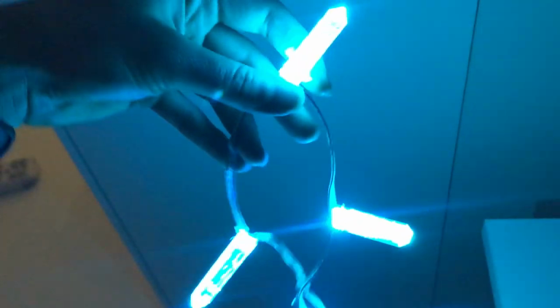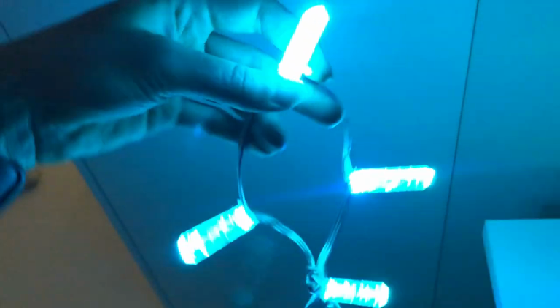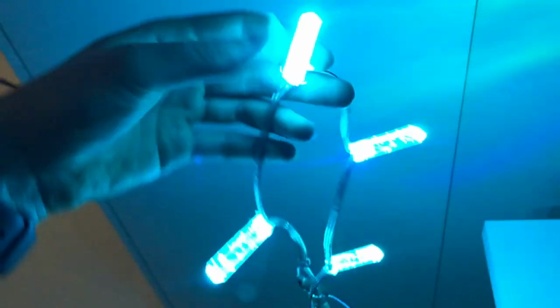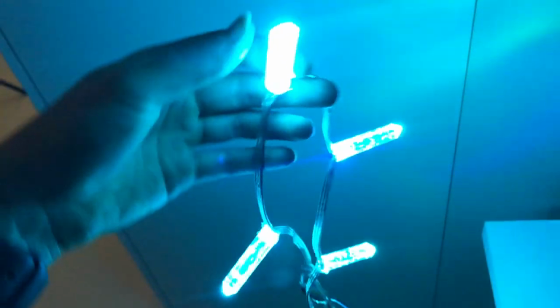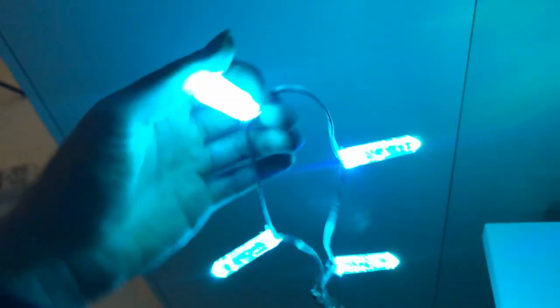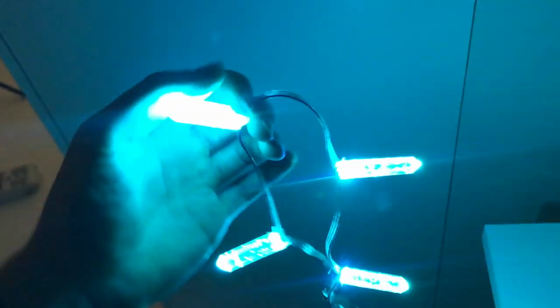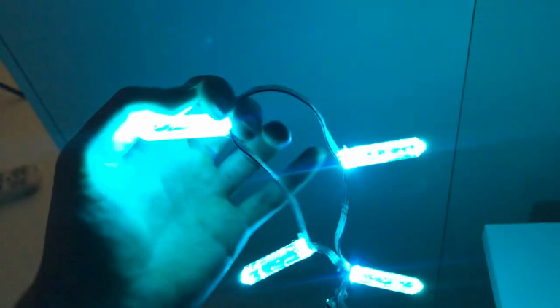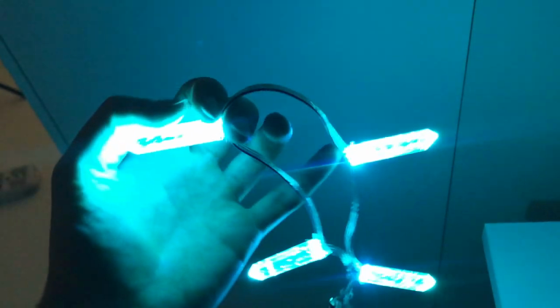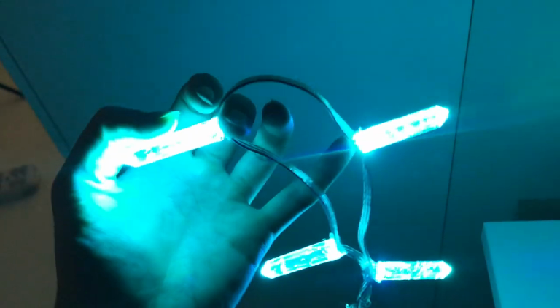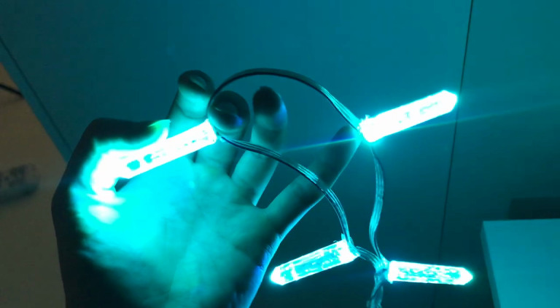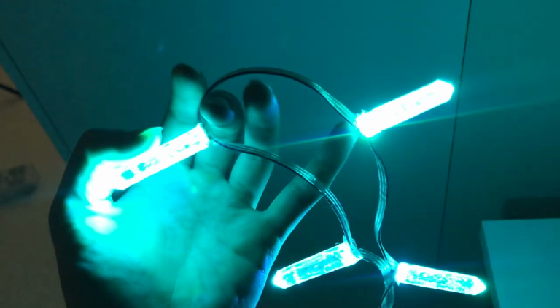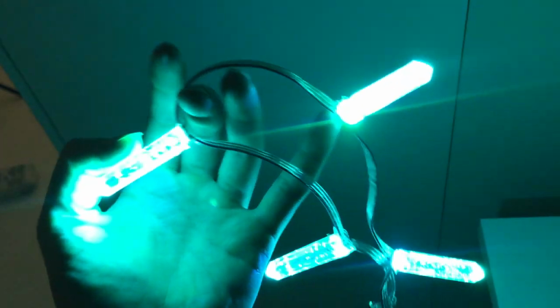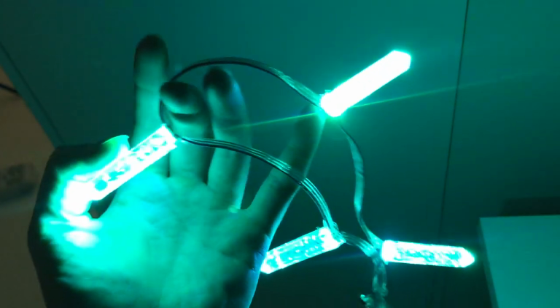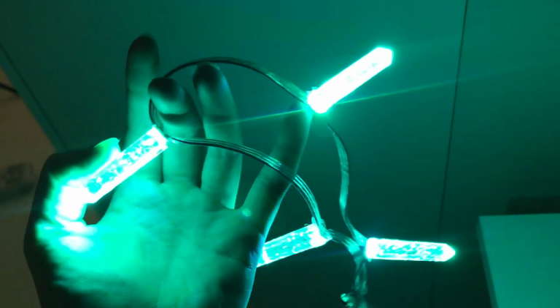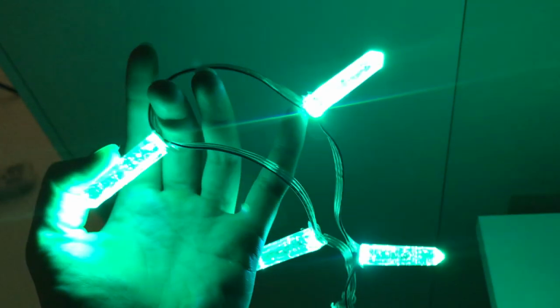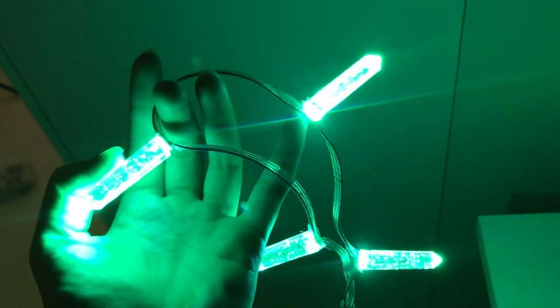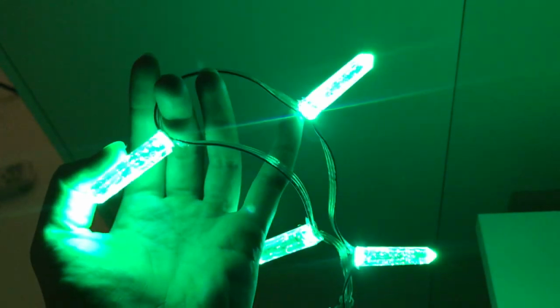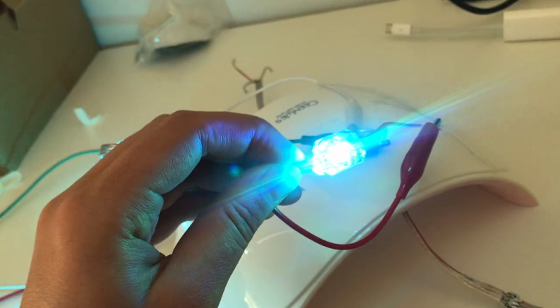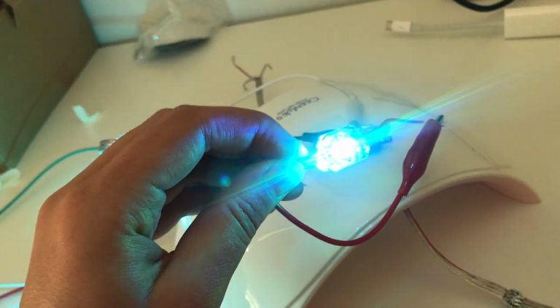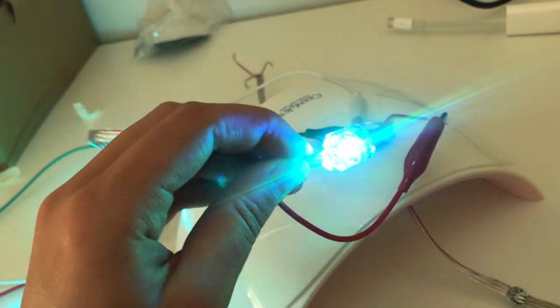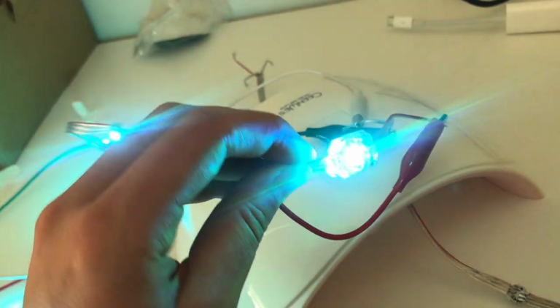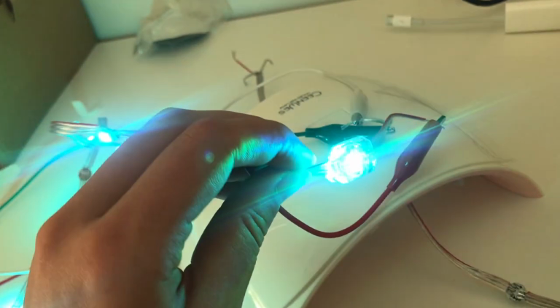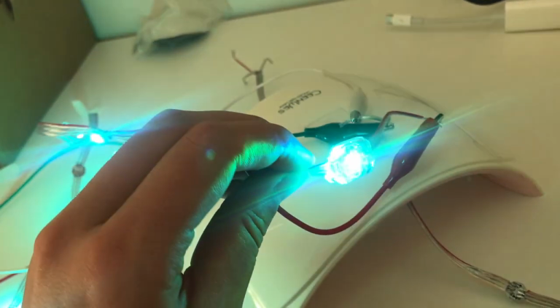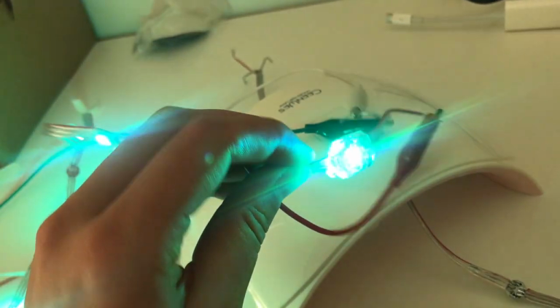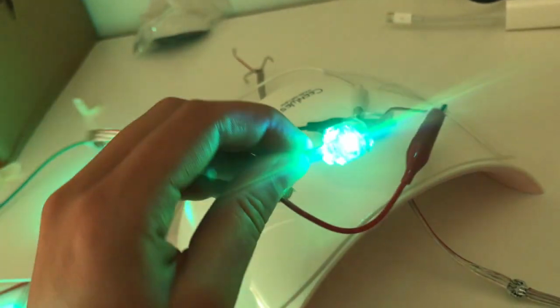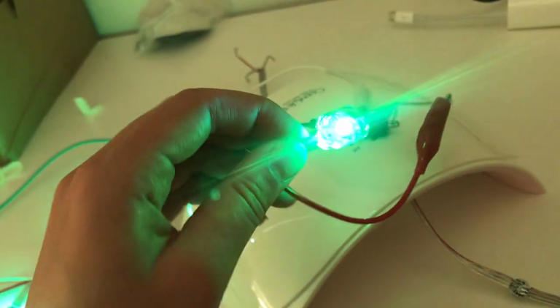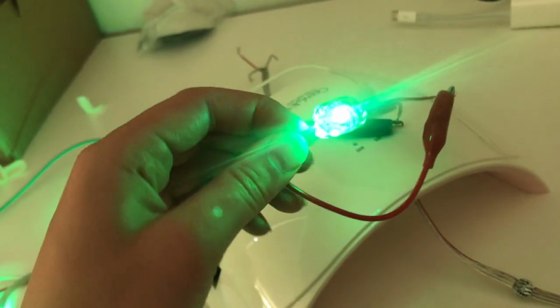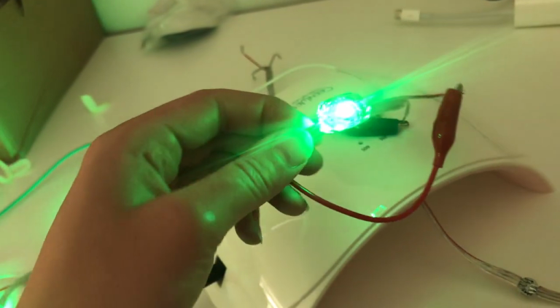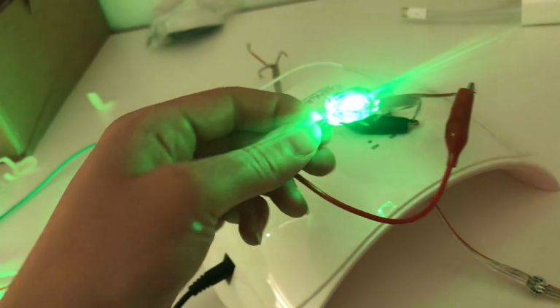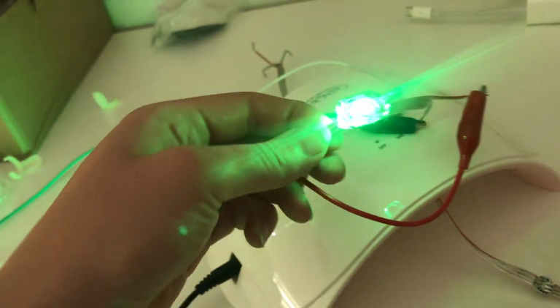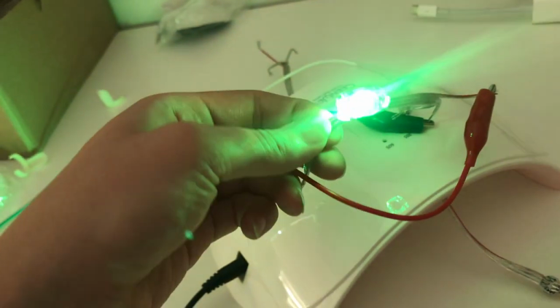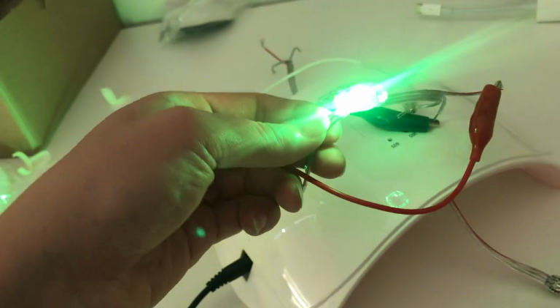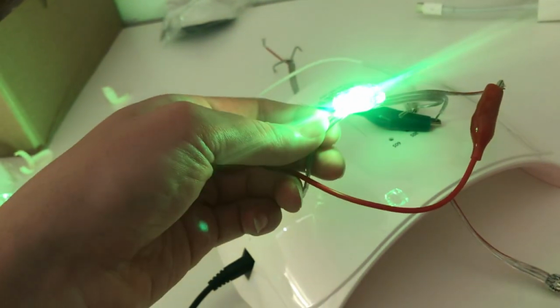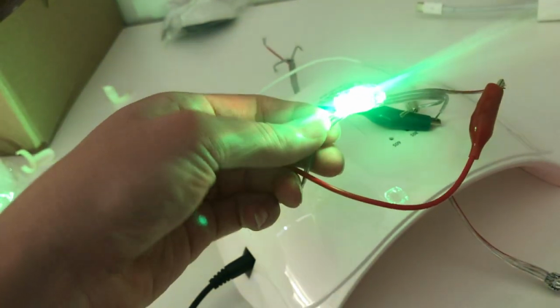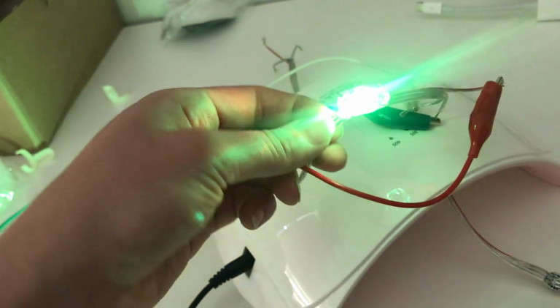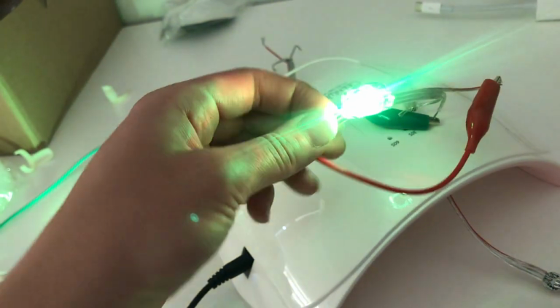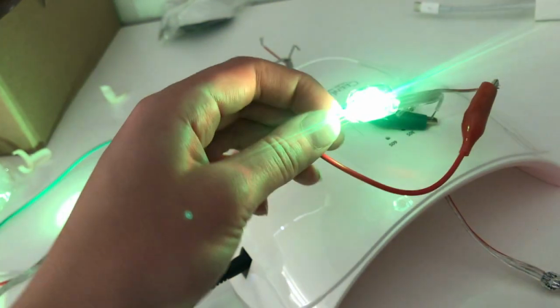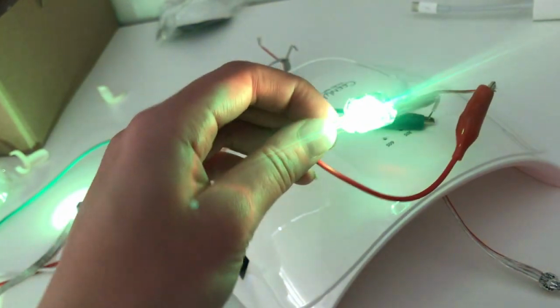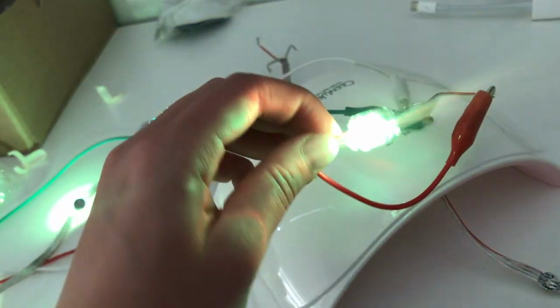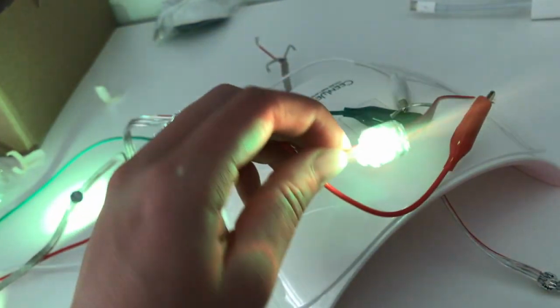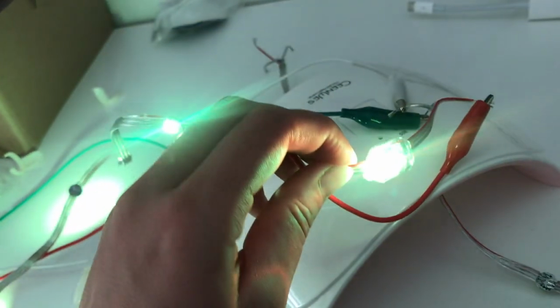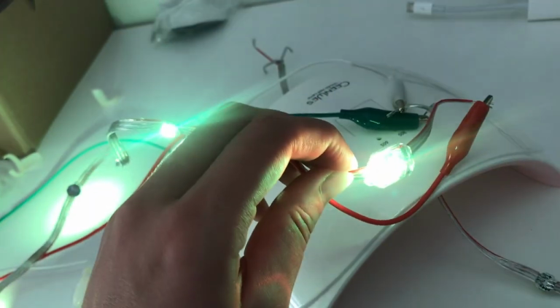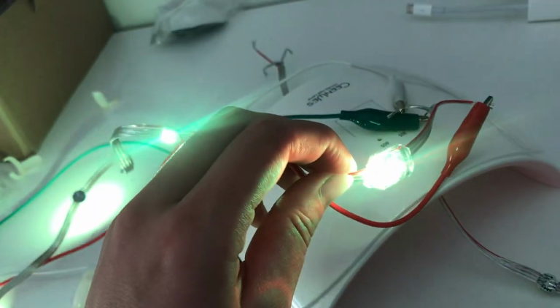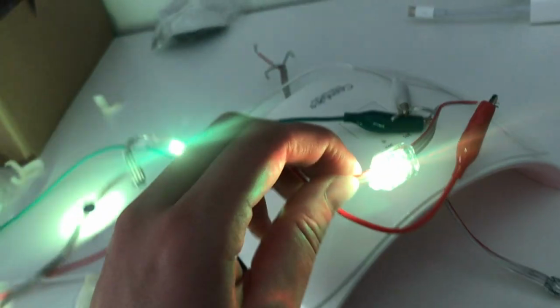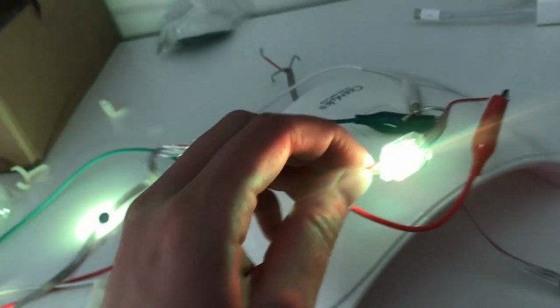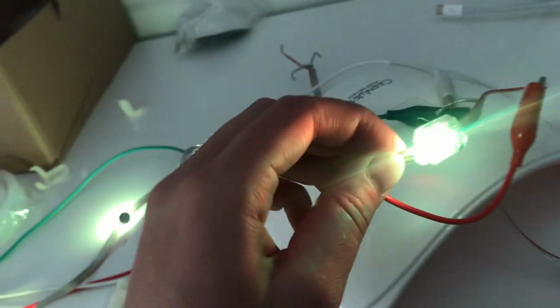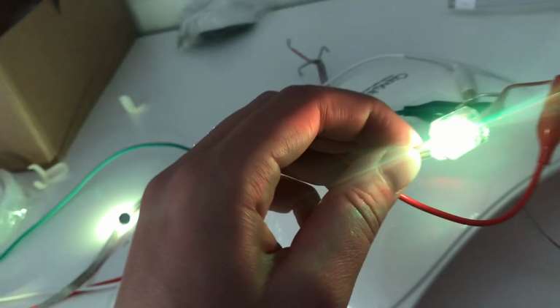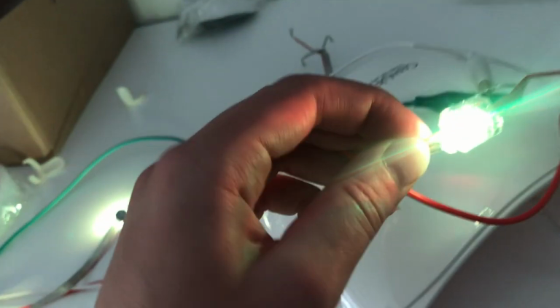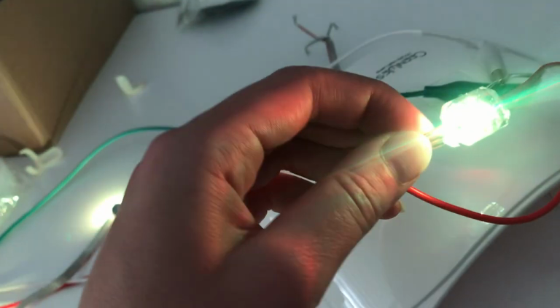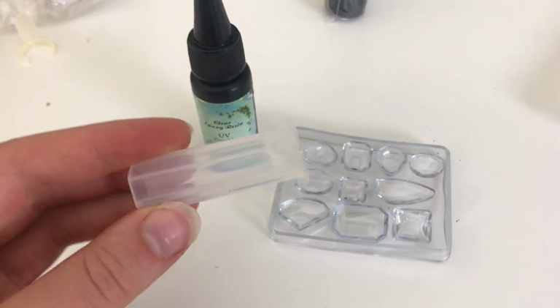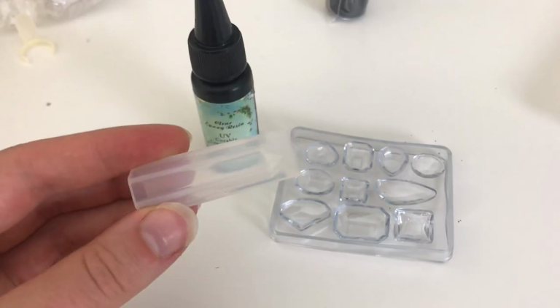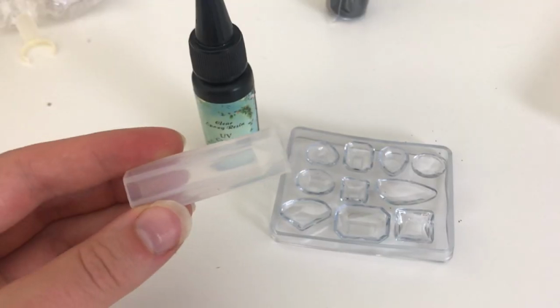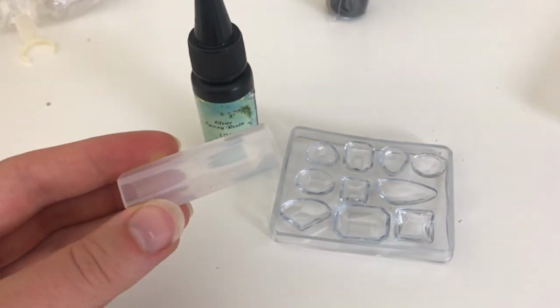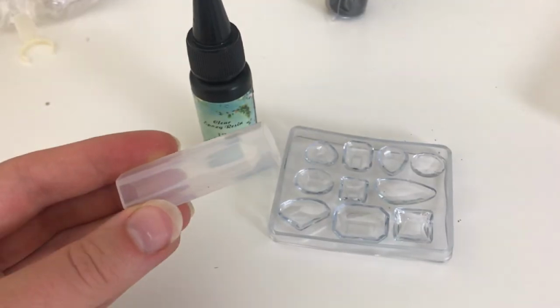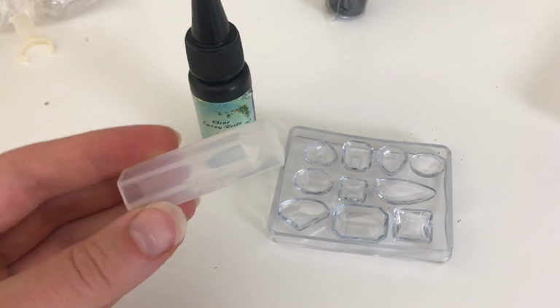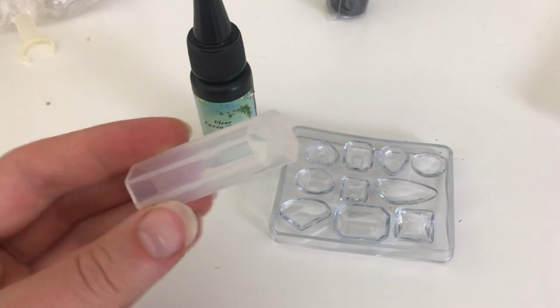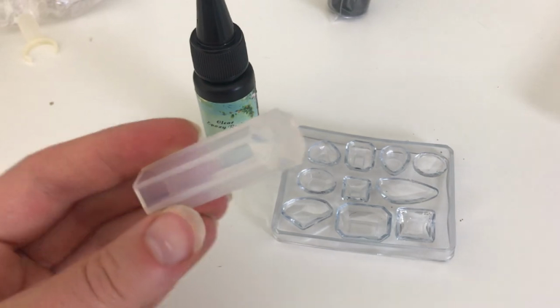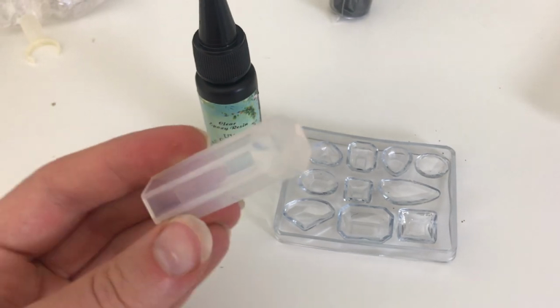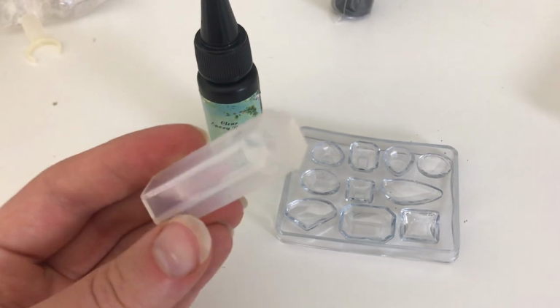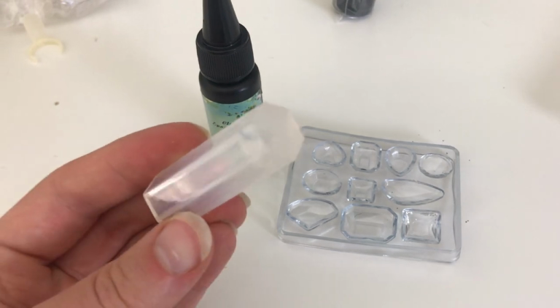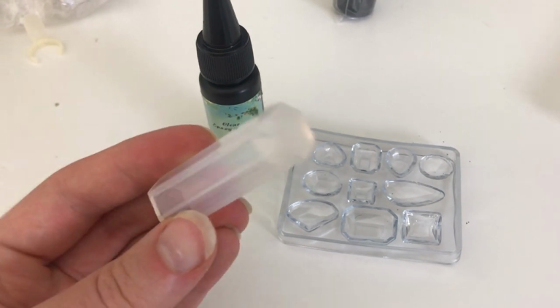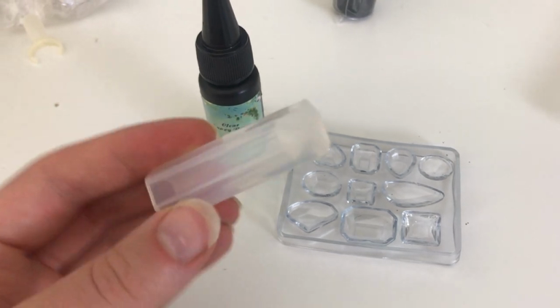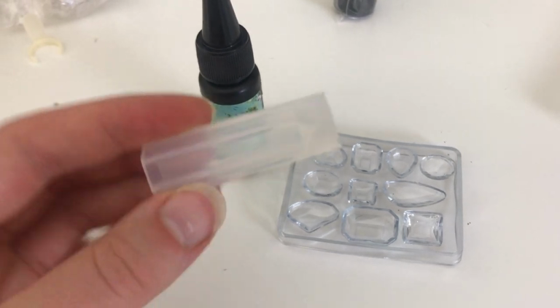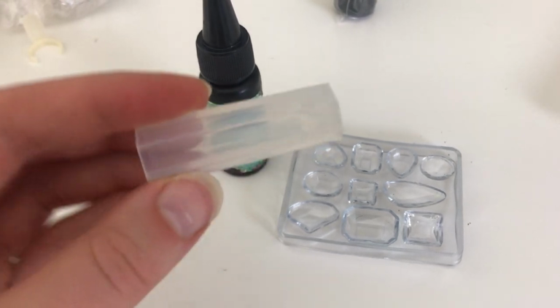I'm trying out two styles of crystal from the kit: the long pendant style crystal and one of the small ones. I'll start with the pendant crystal.